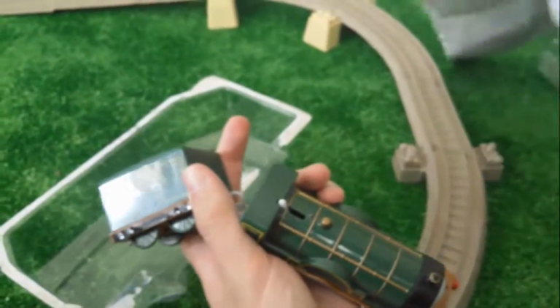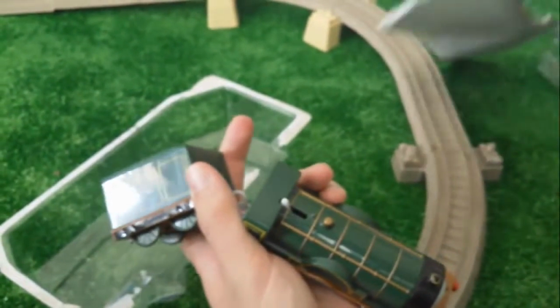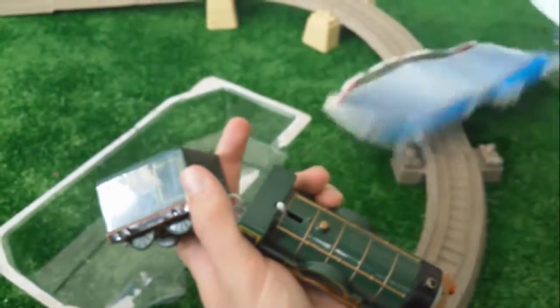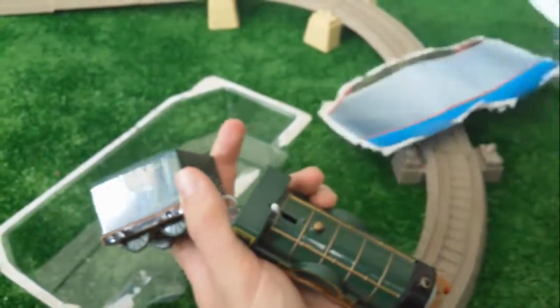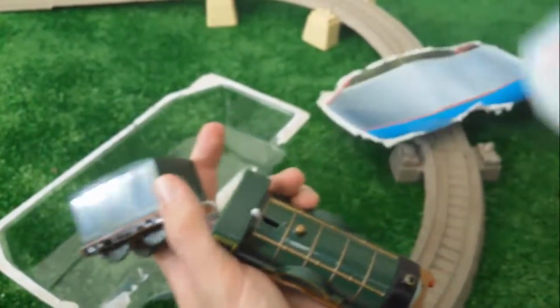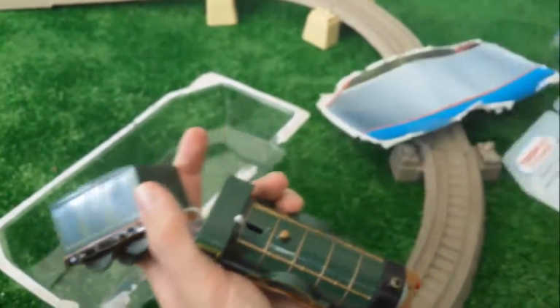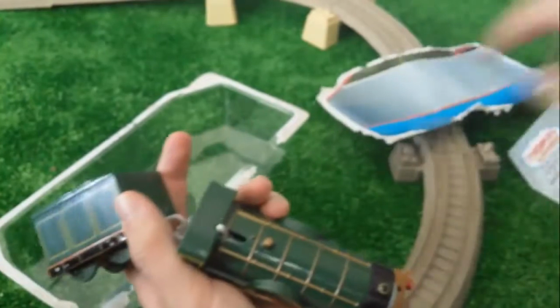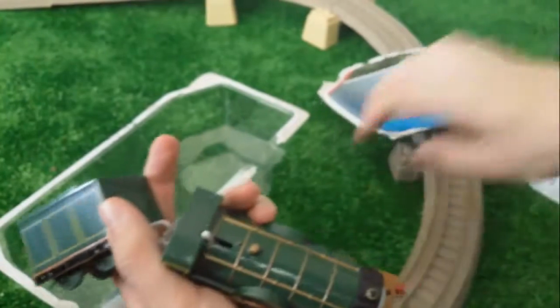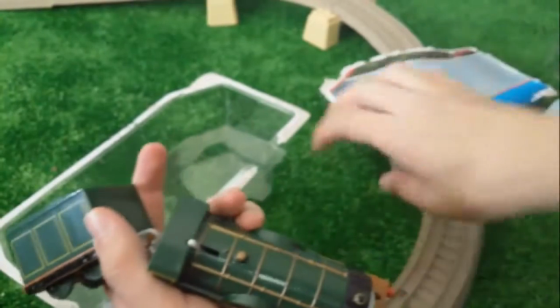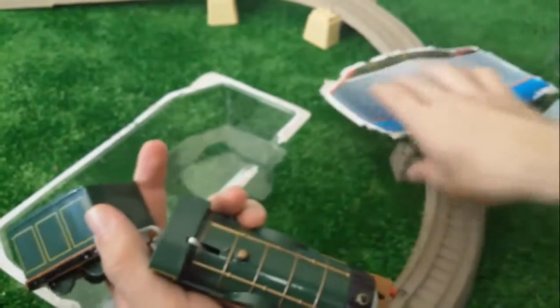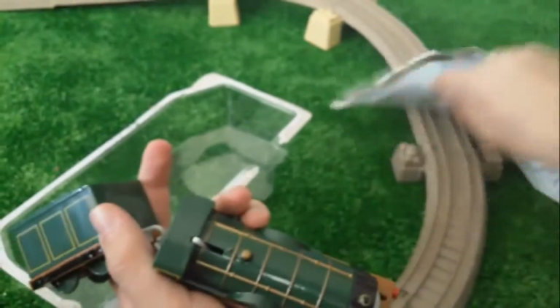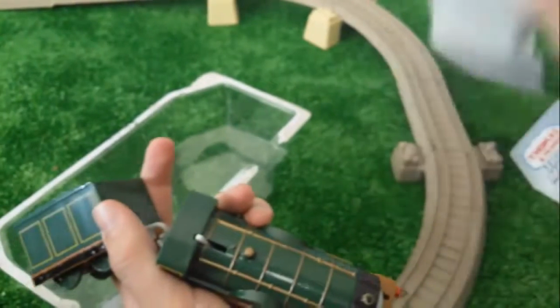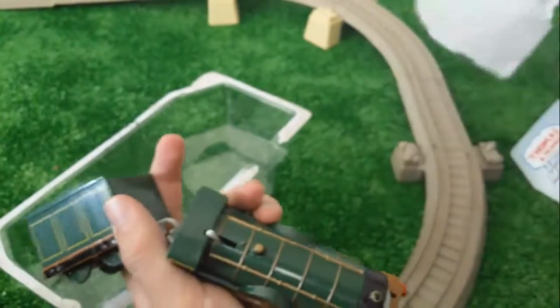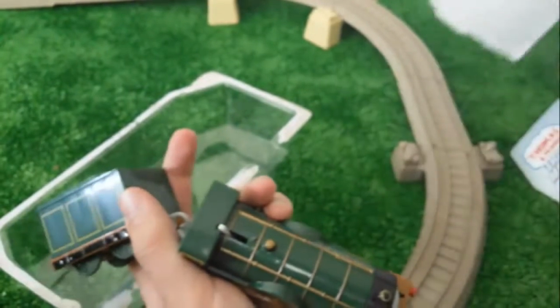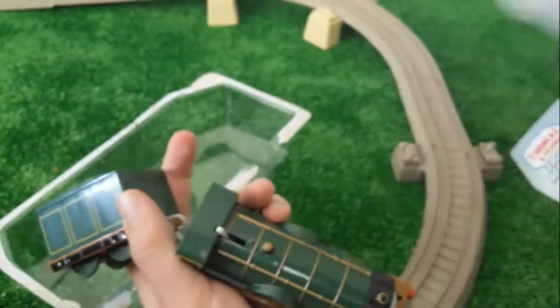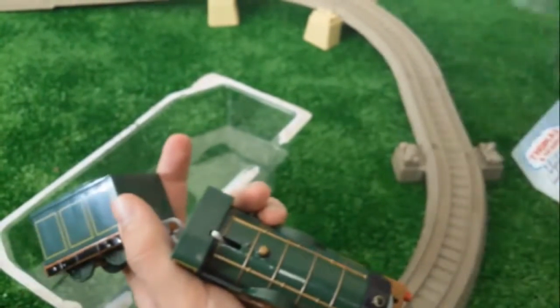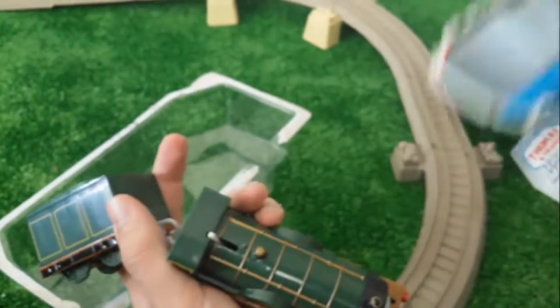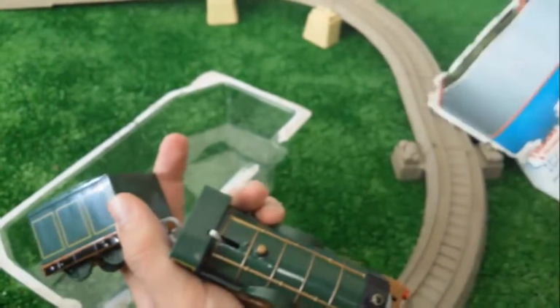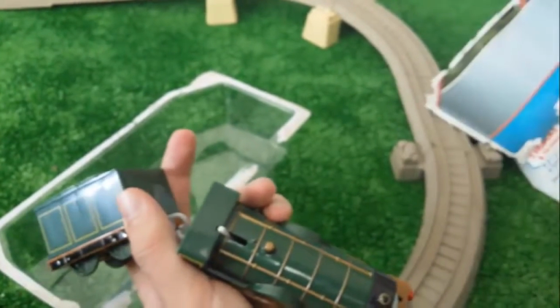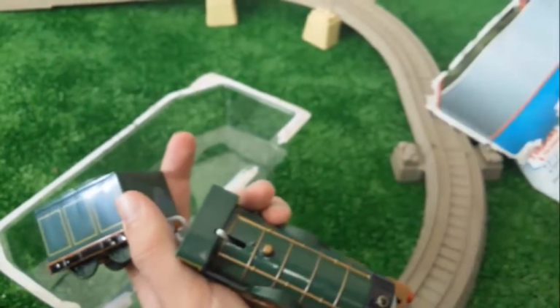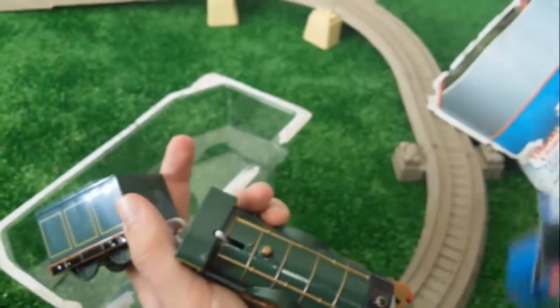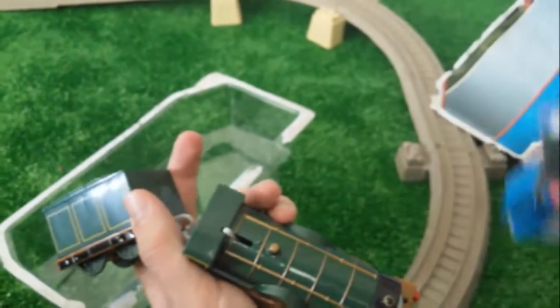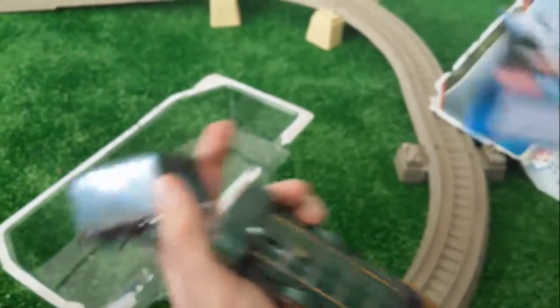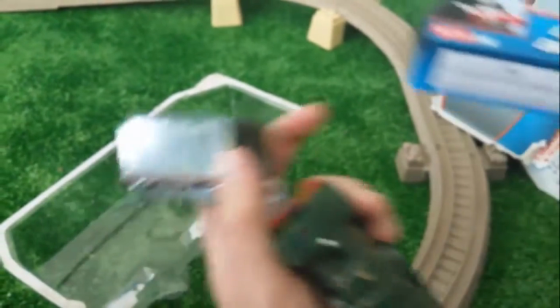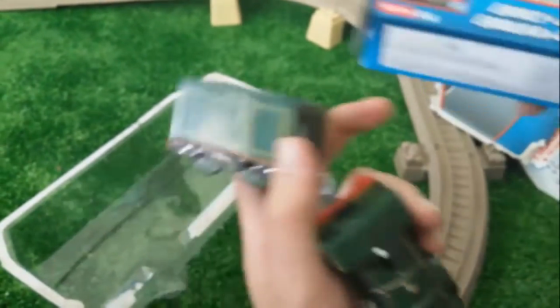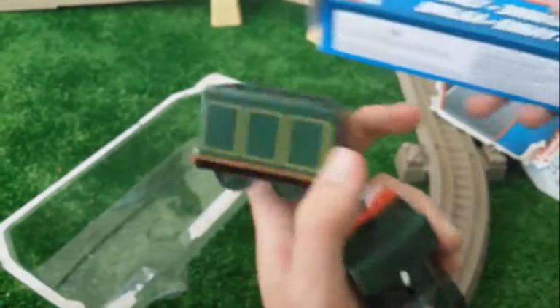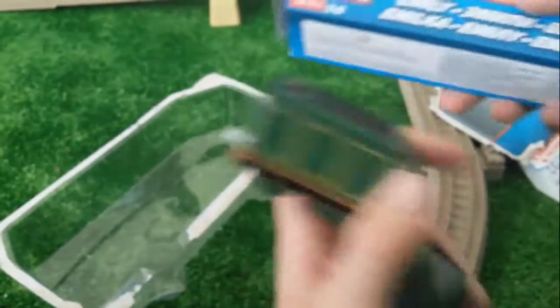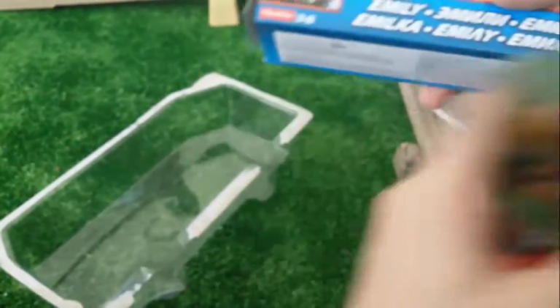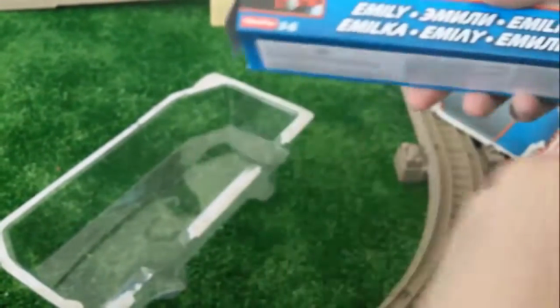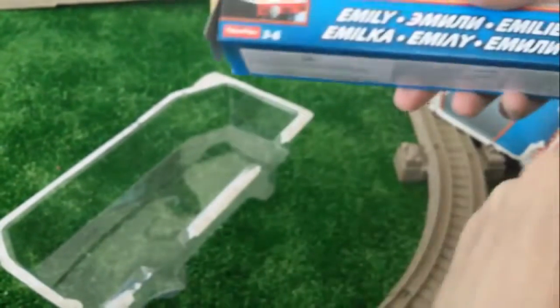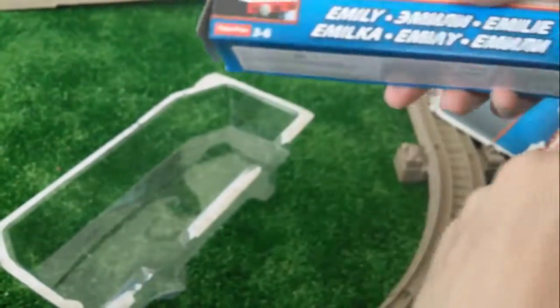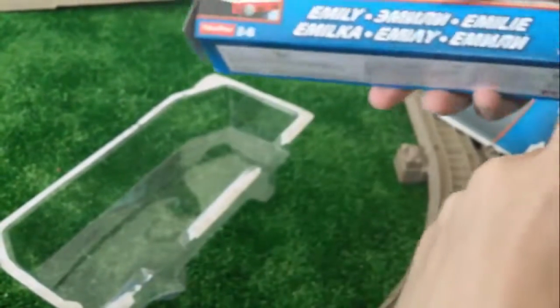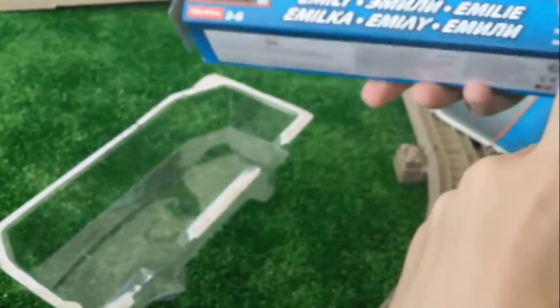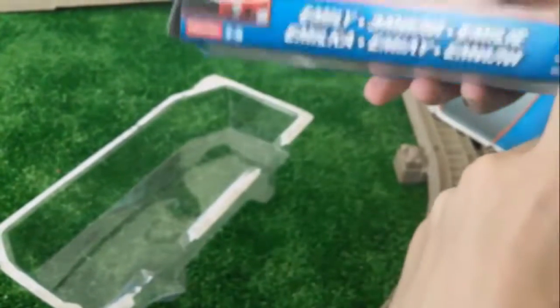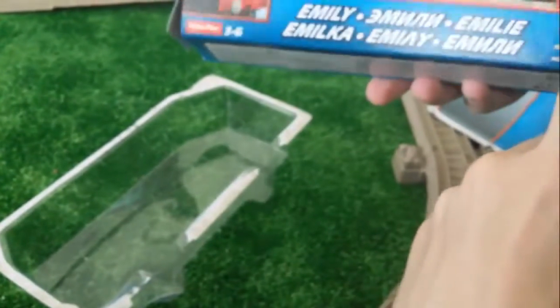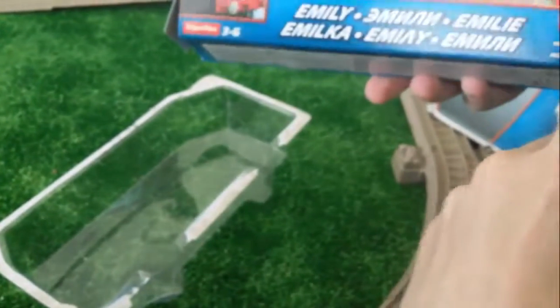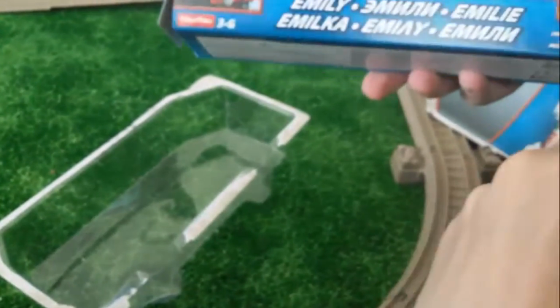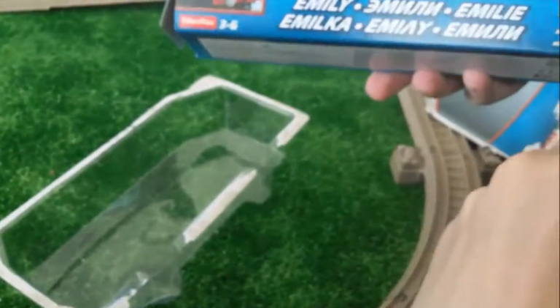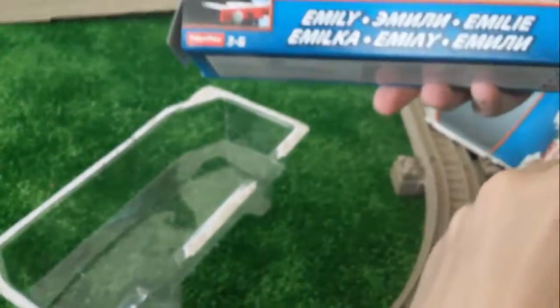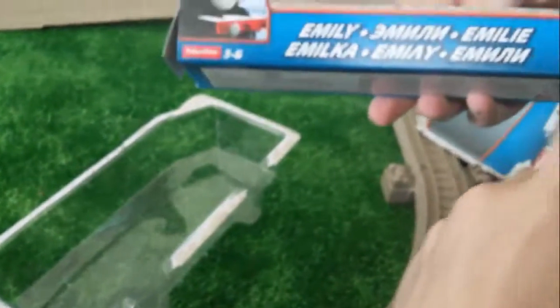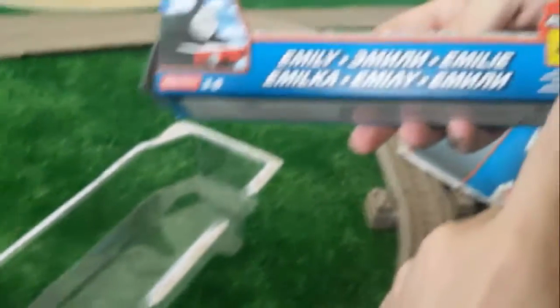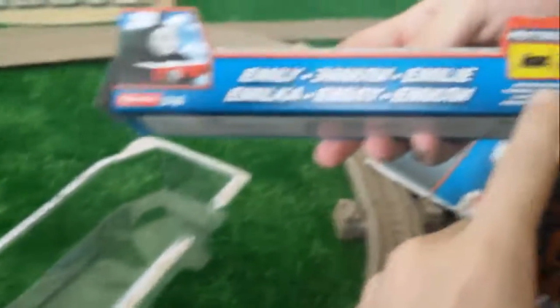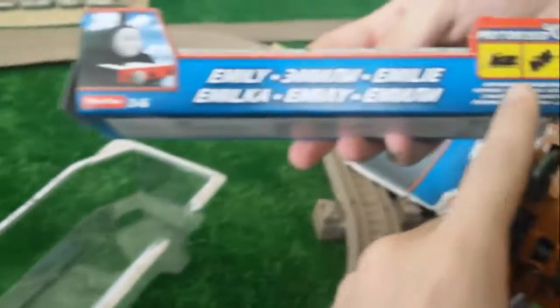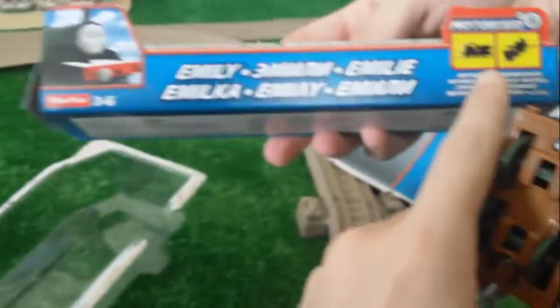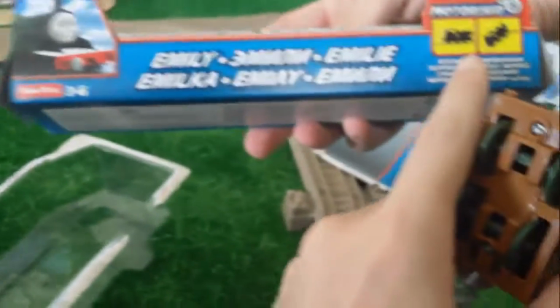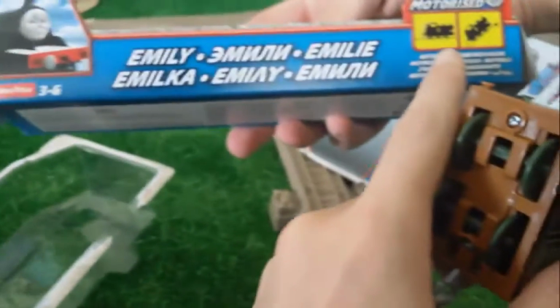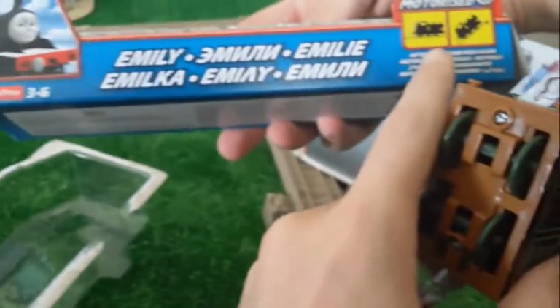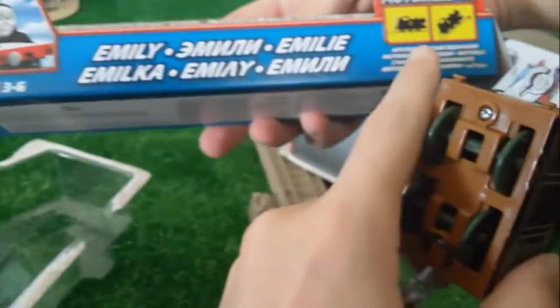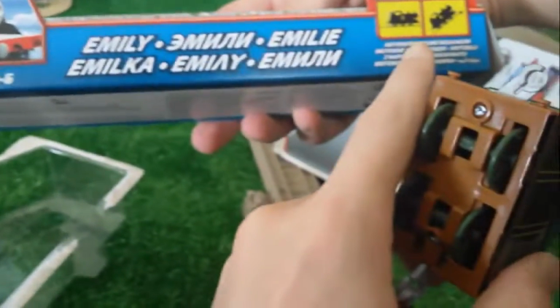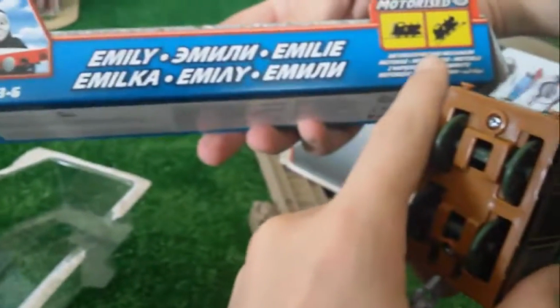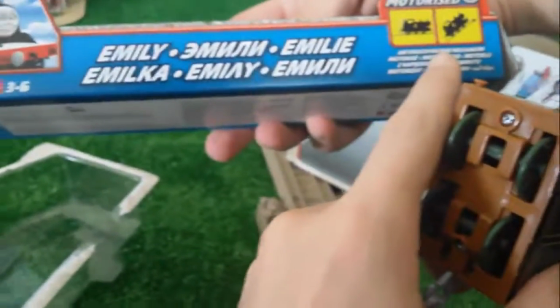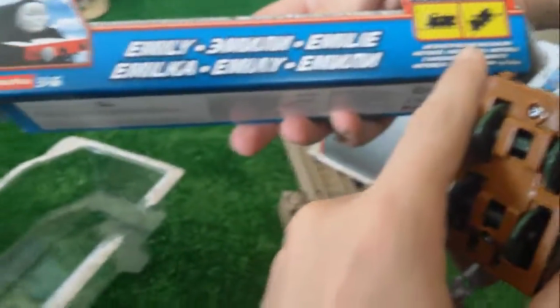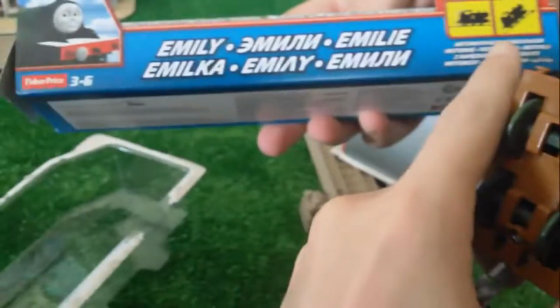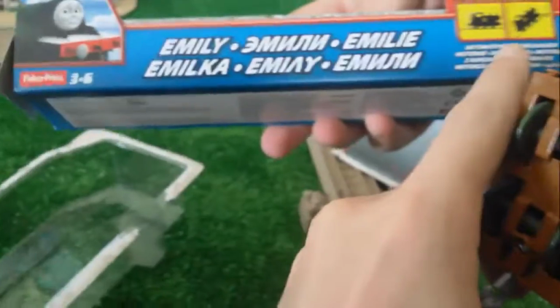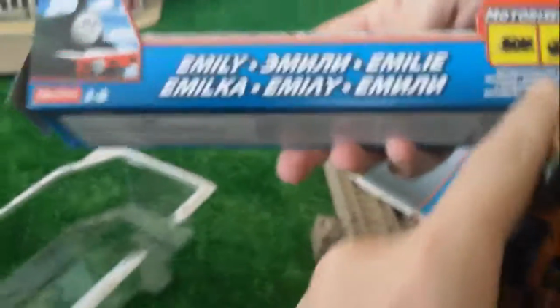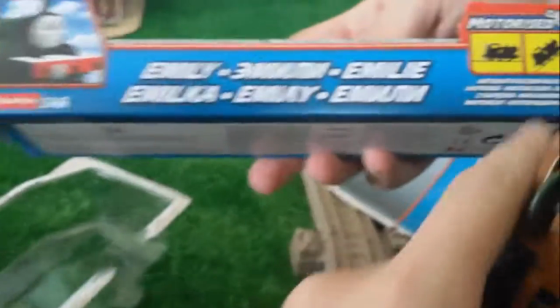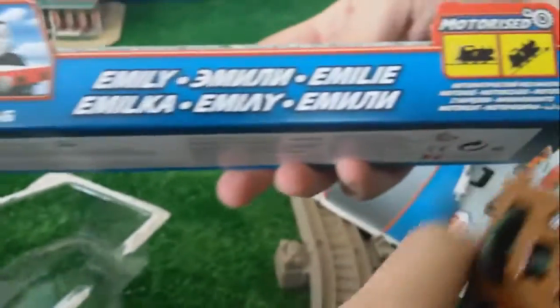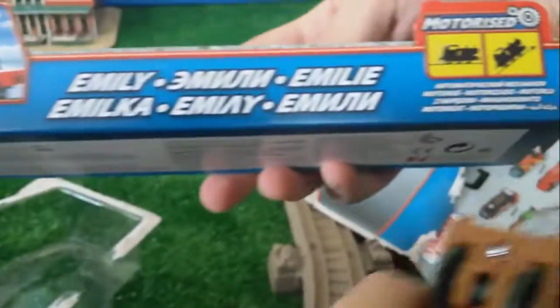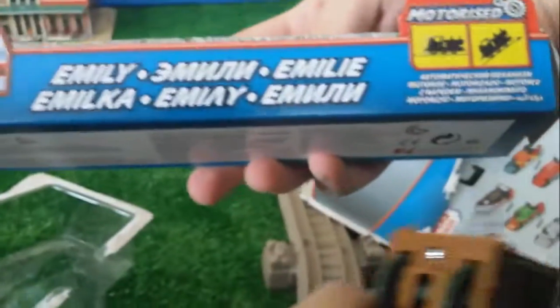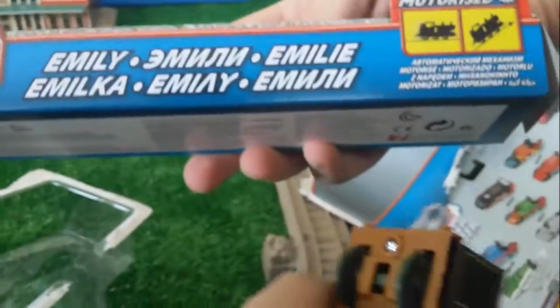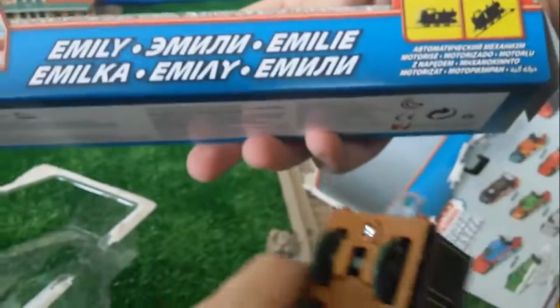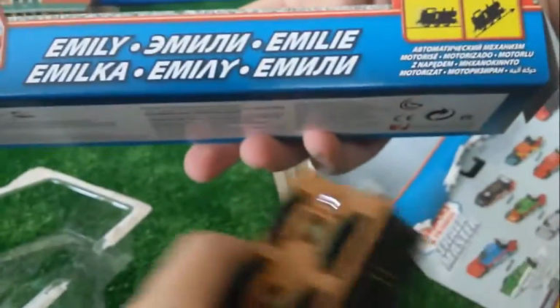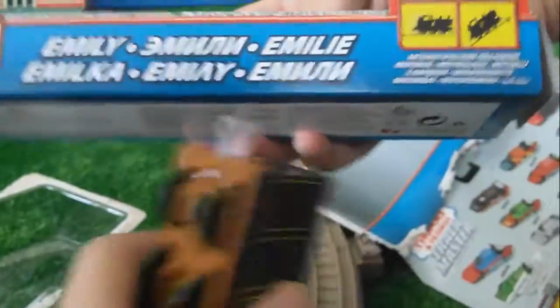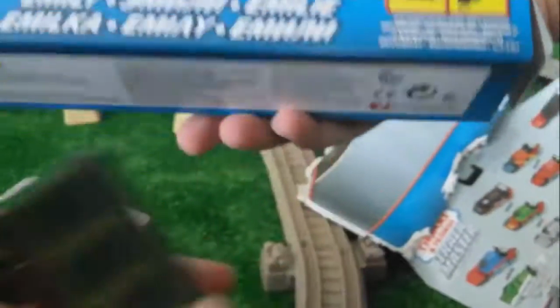Let's look at the box first. There it is. It's a motorized train. It's a trackmaster.